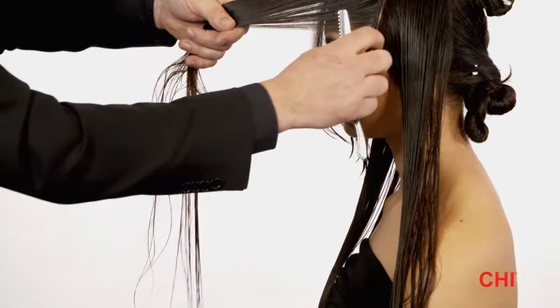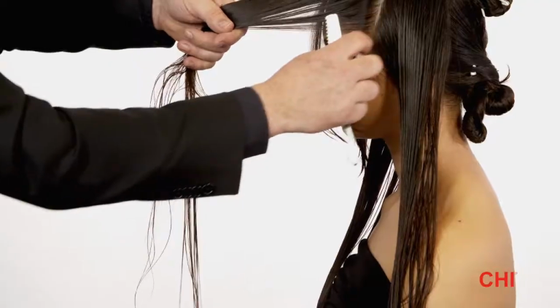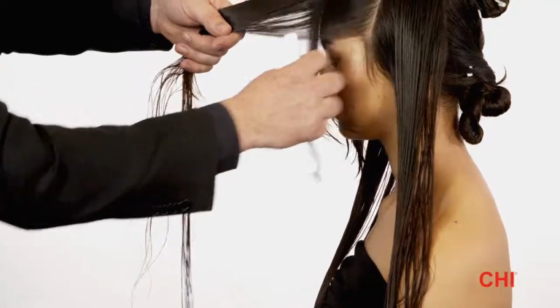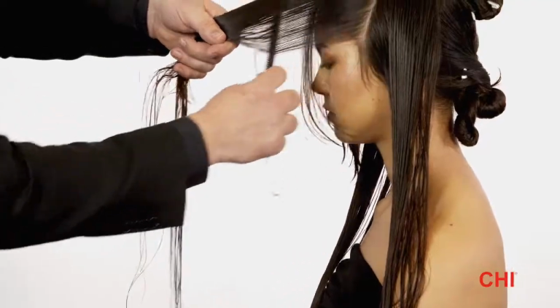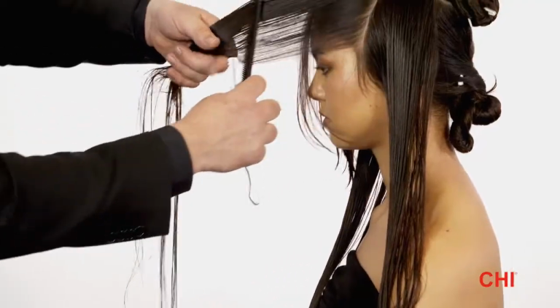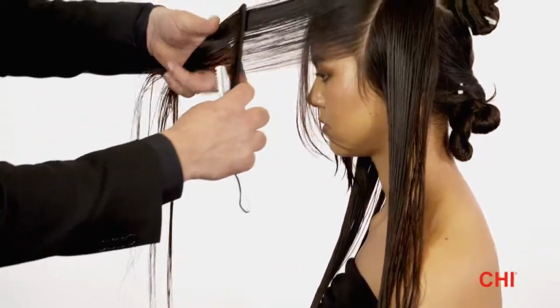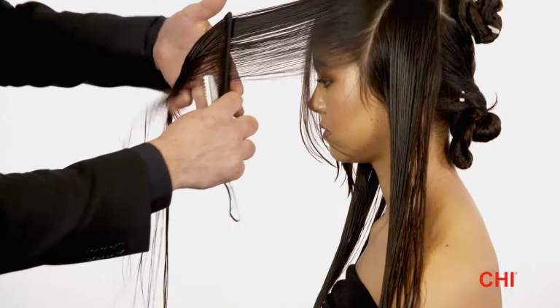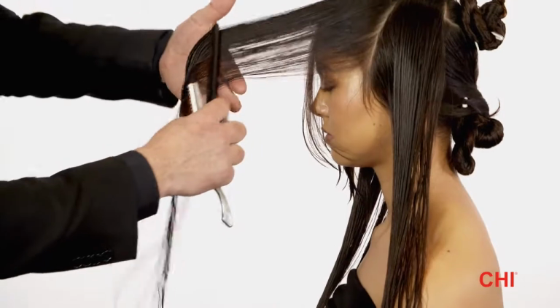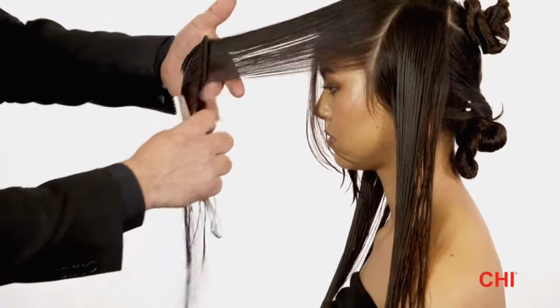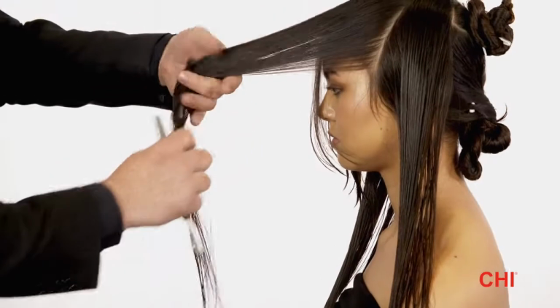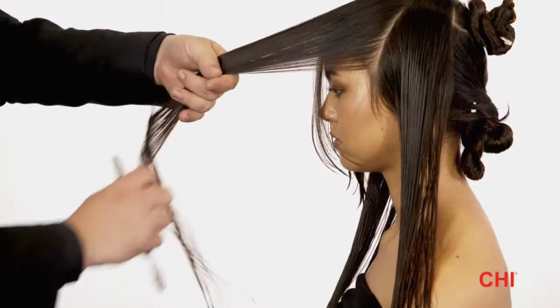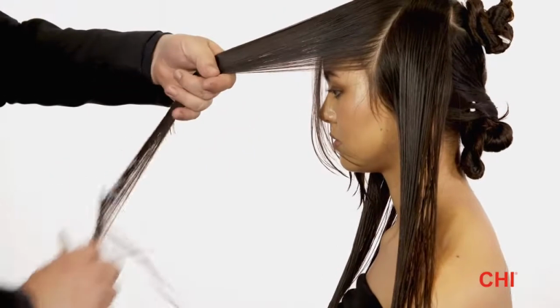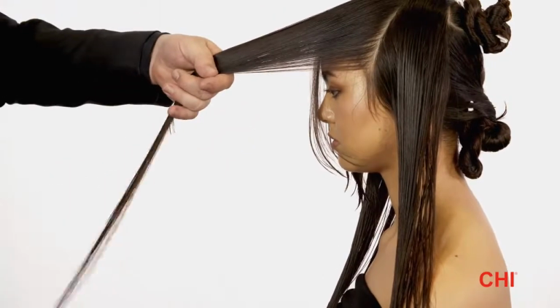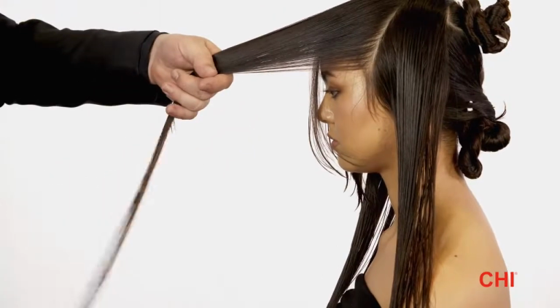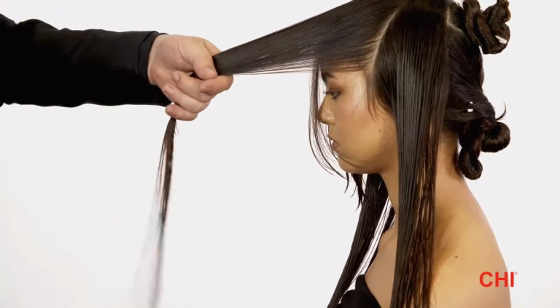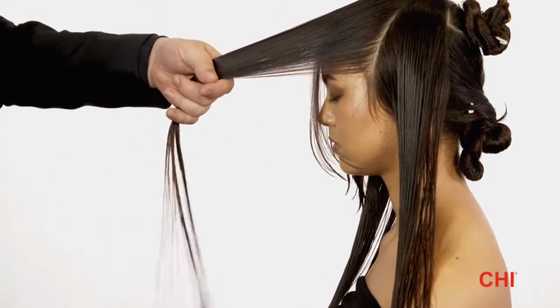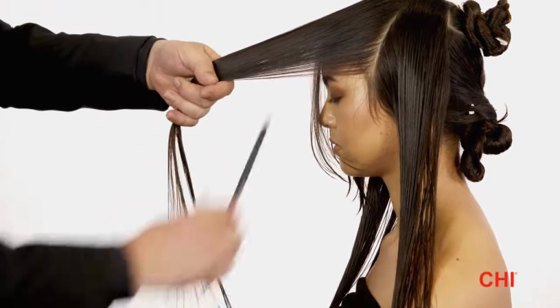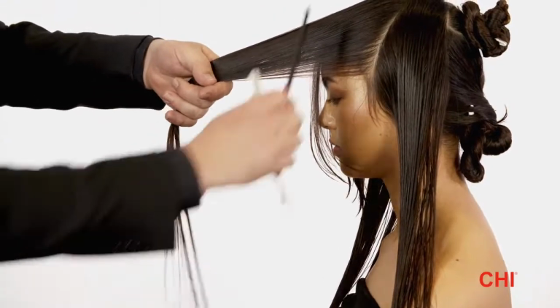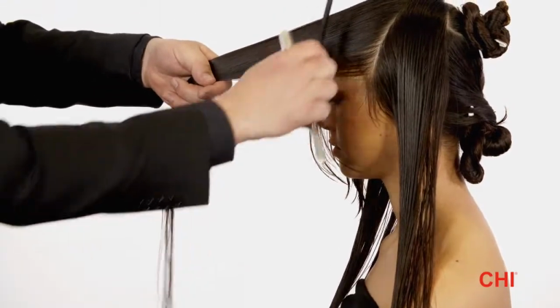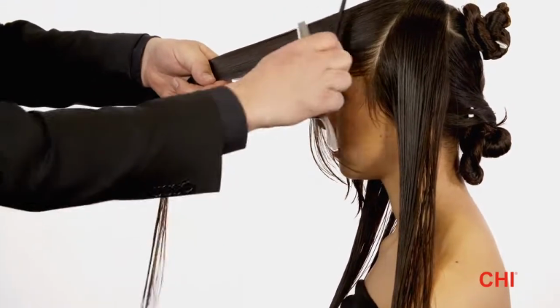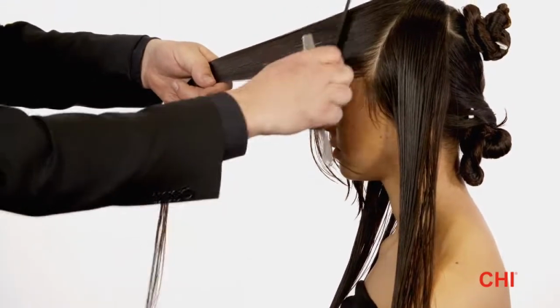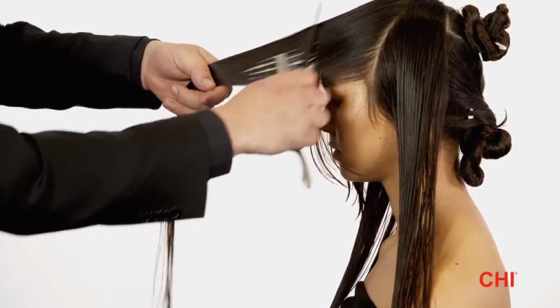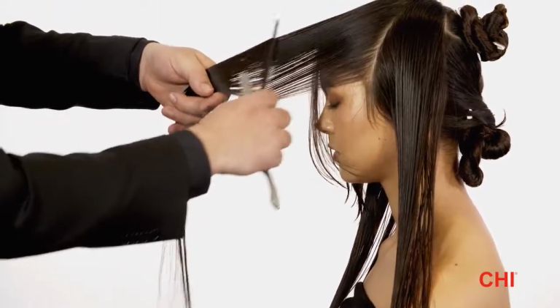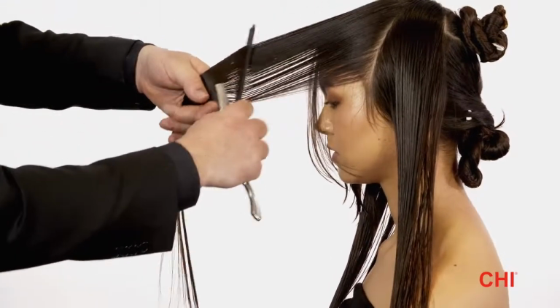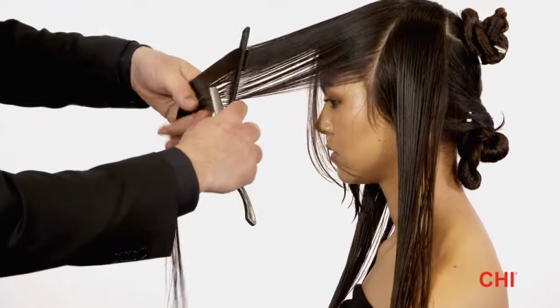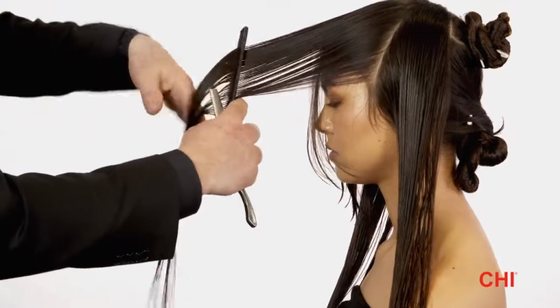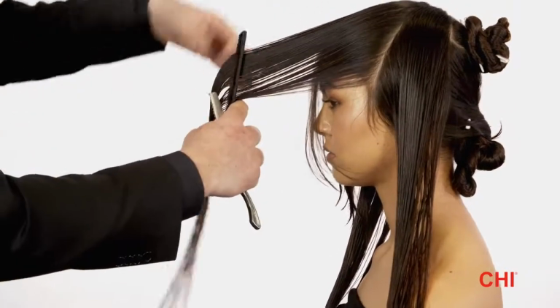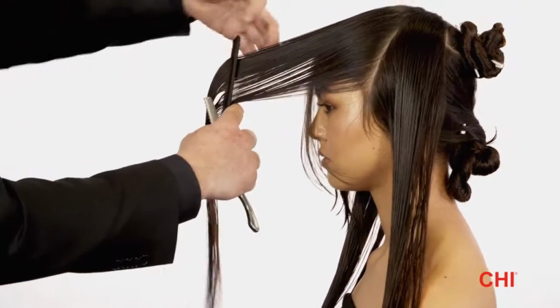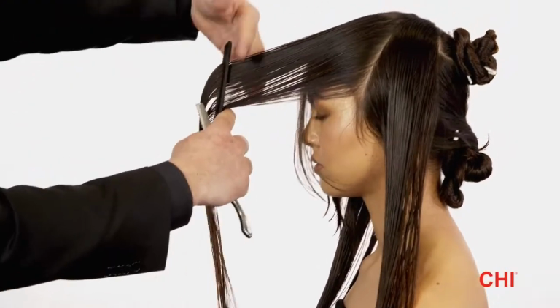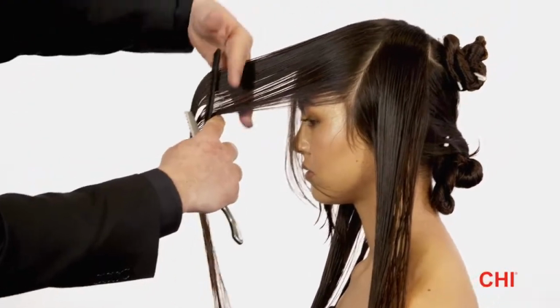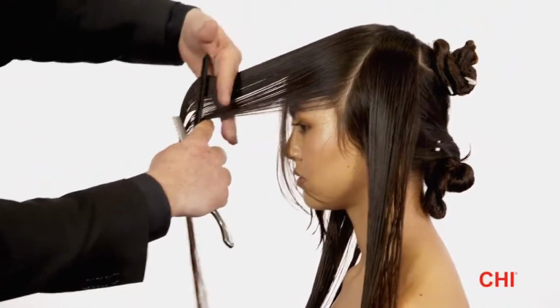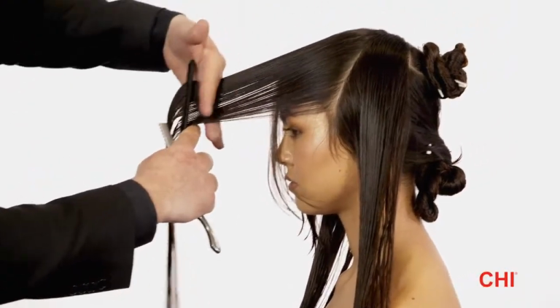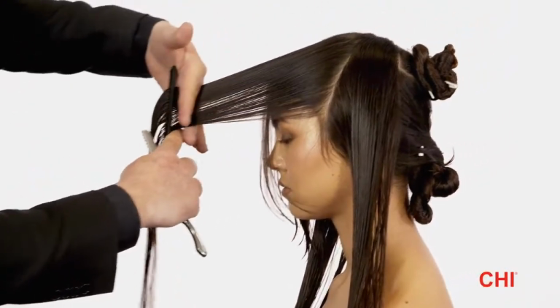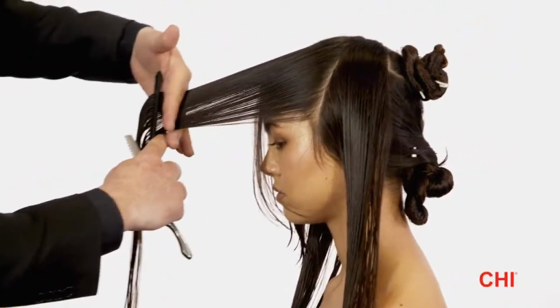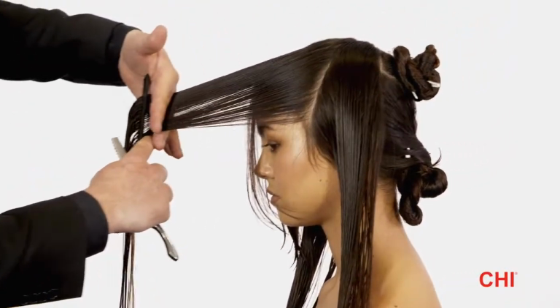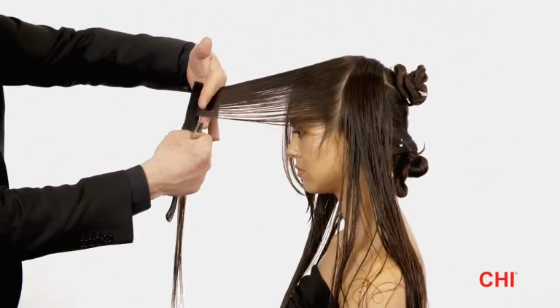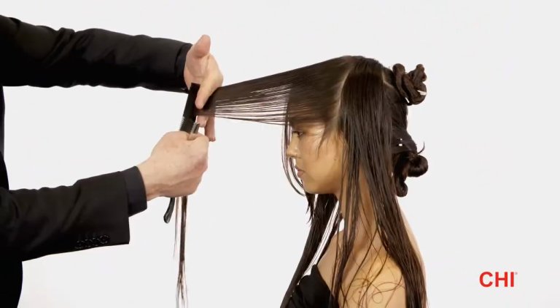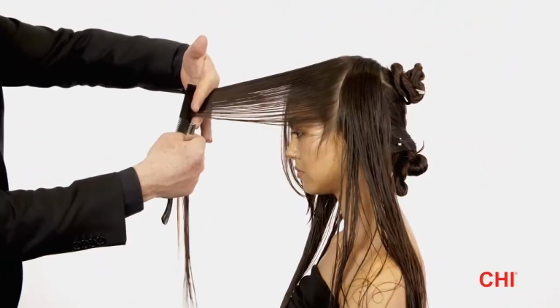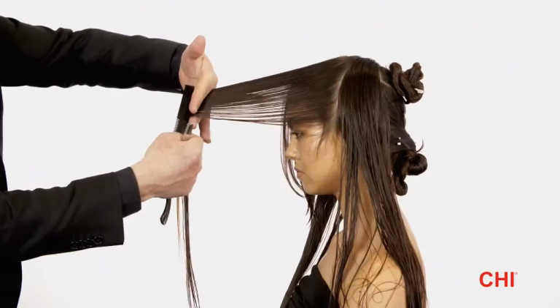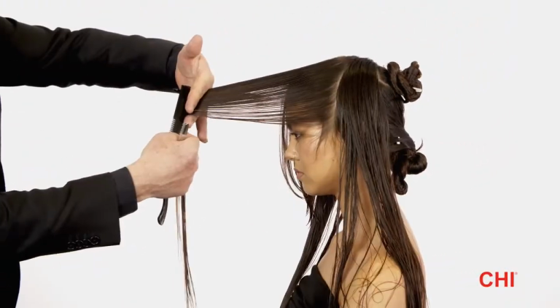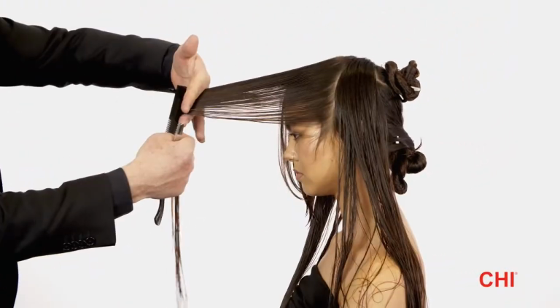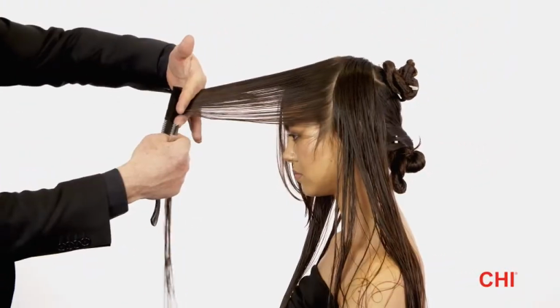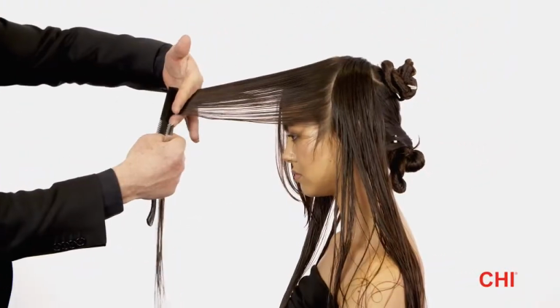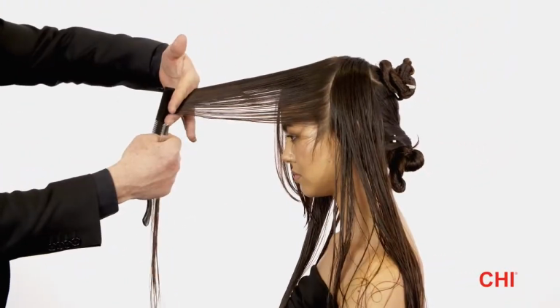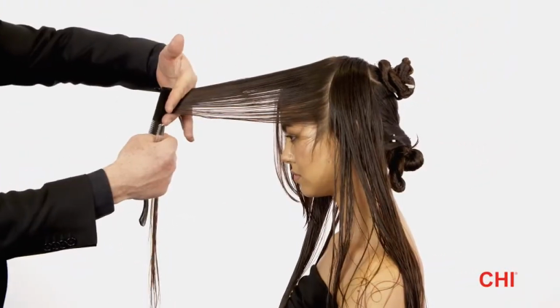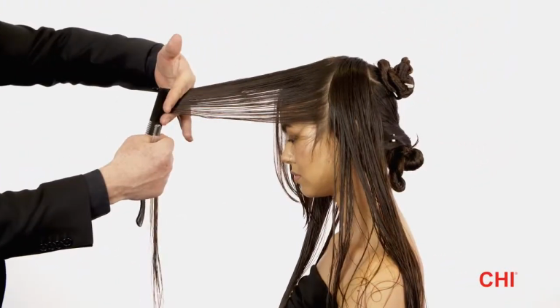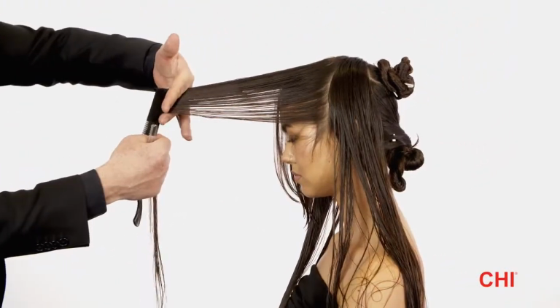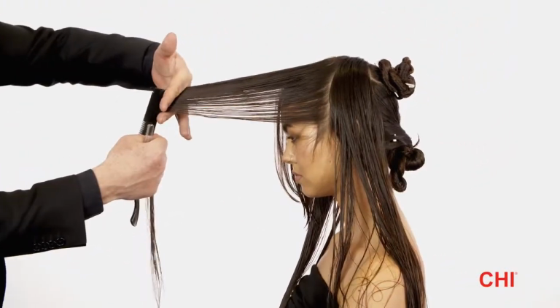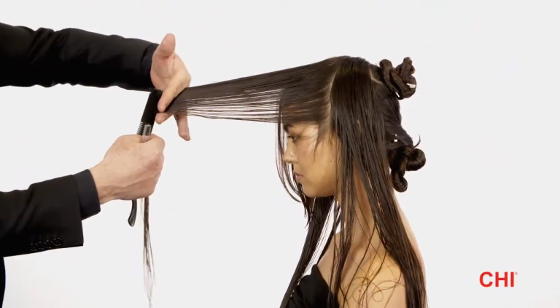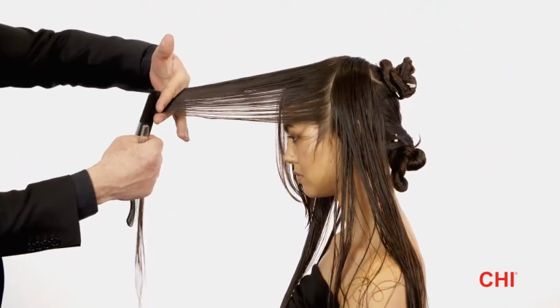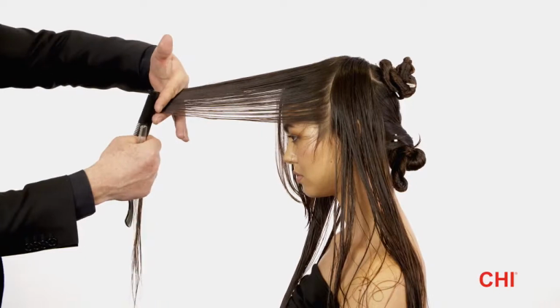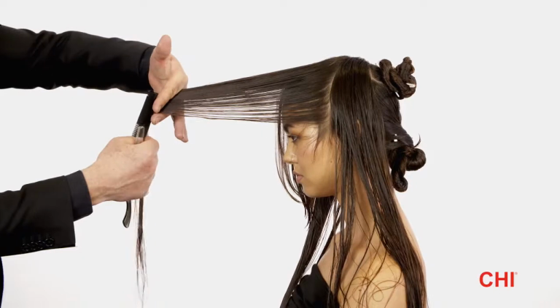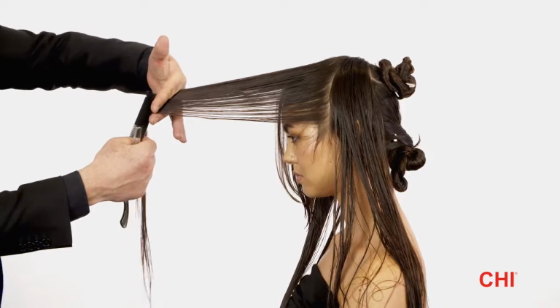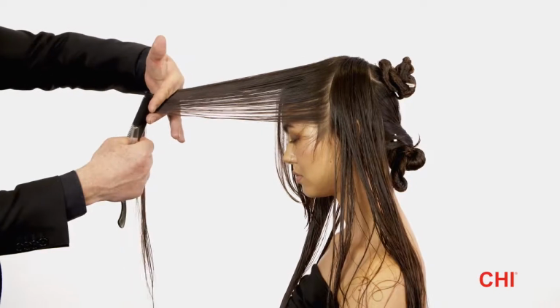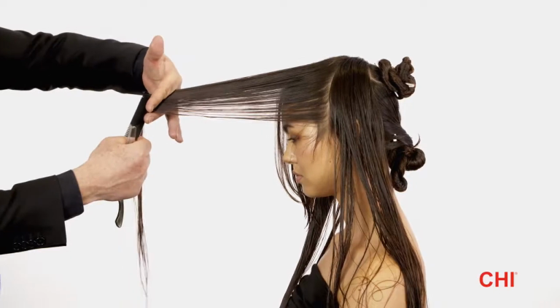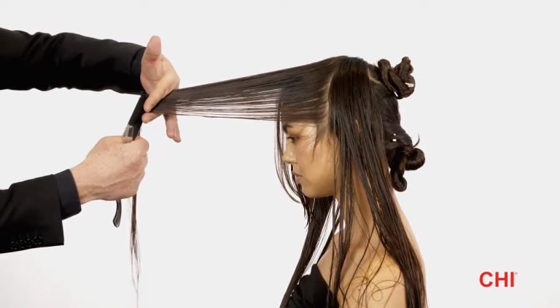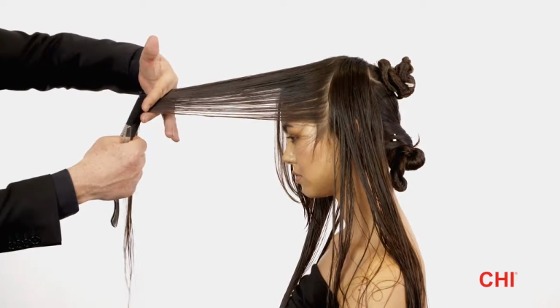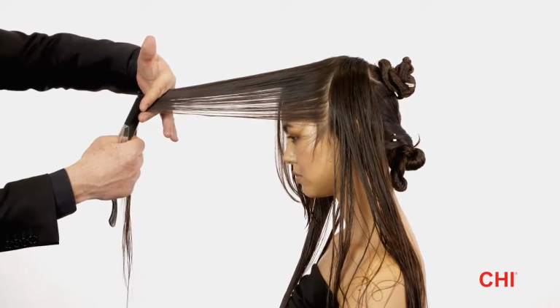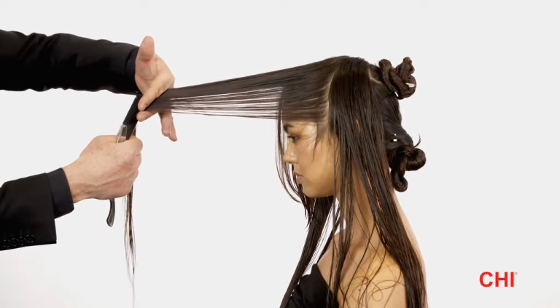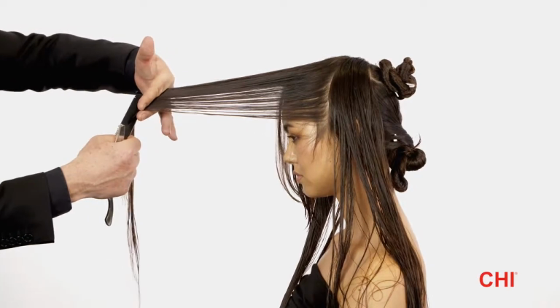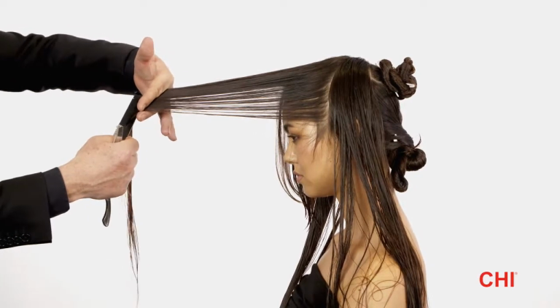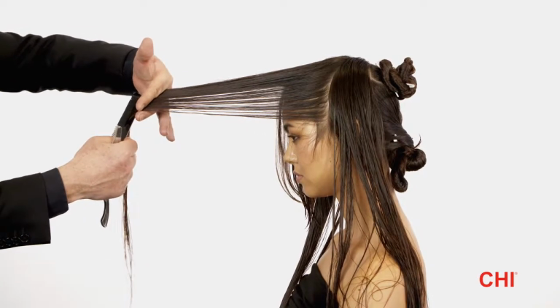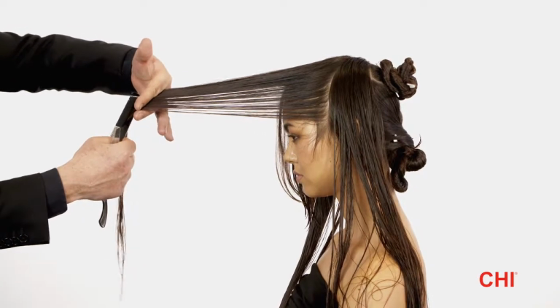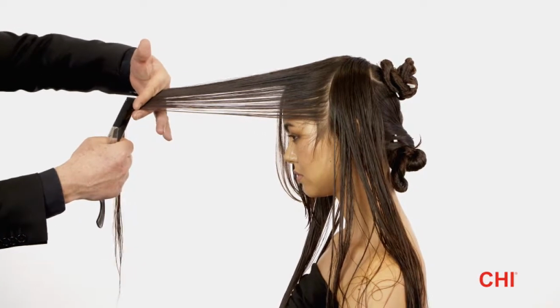Step 5. Comb the hair to the stationary guideline, take diagonal forward partings, and razor-cut the hair from shortest to longest.